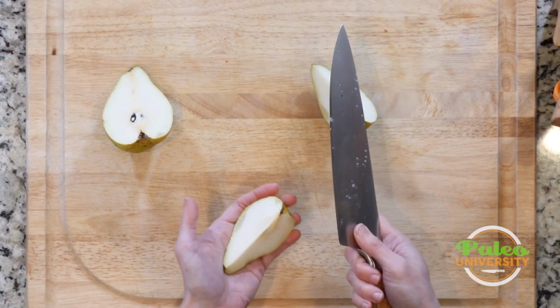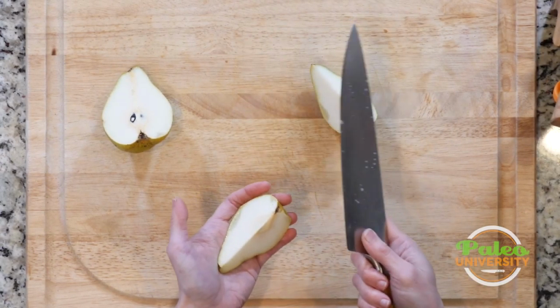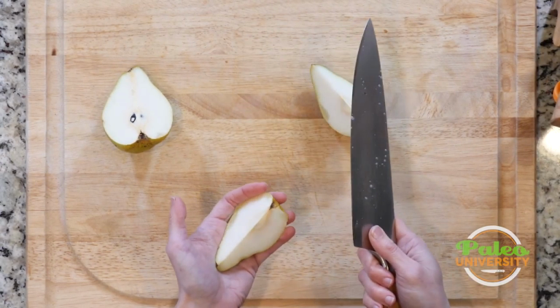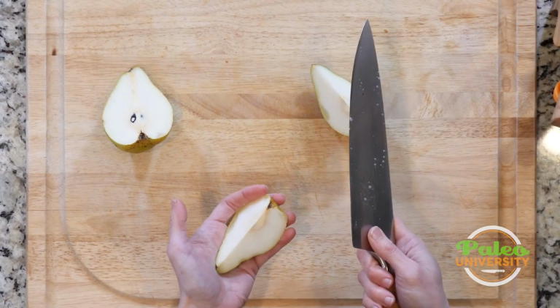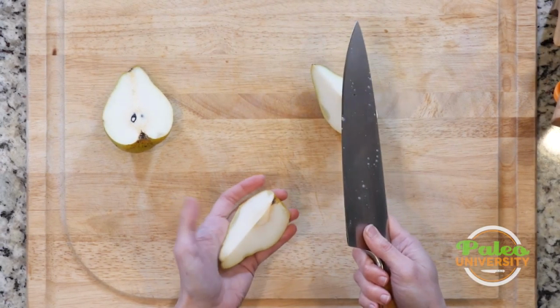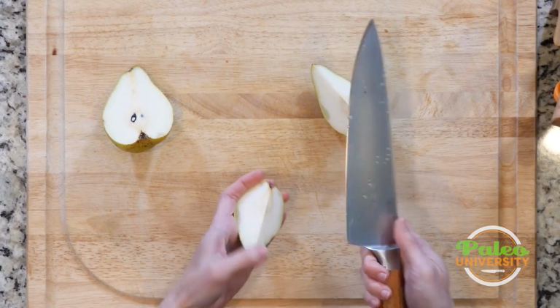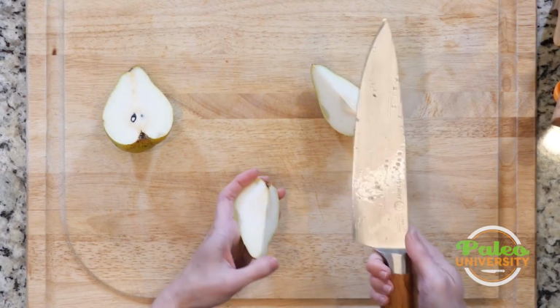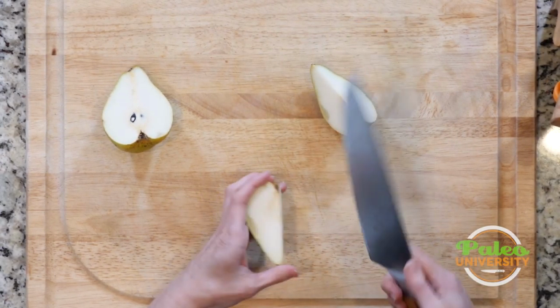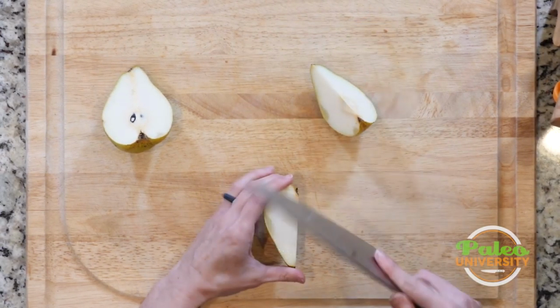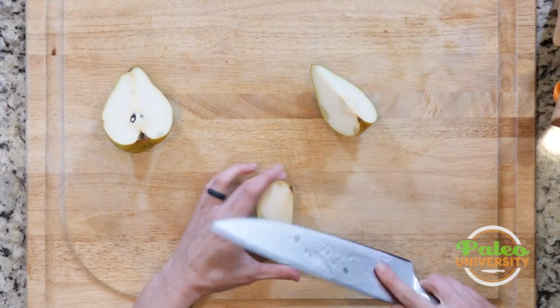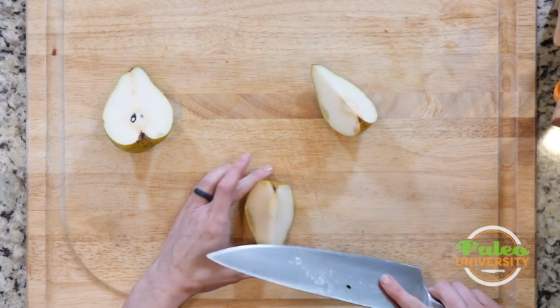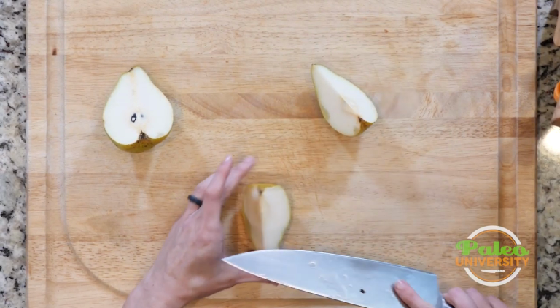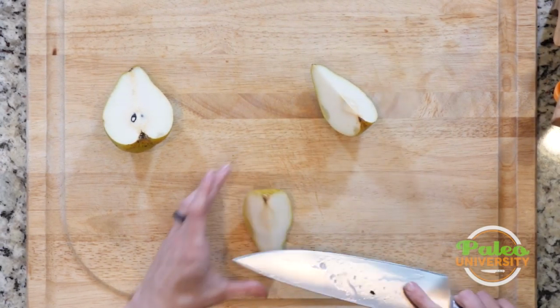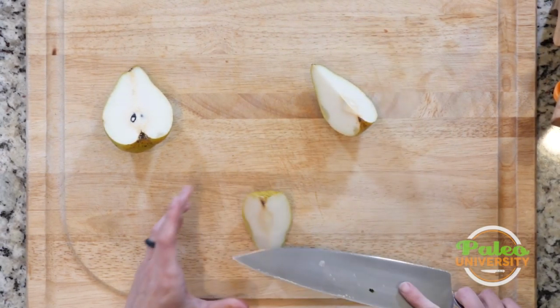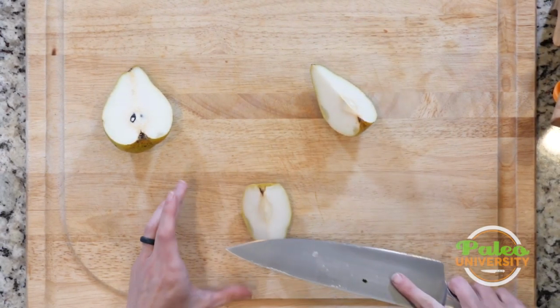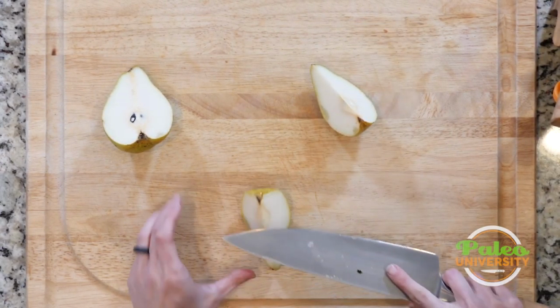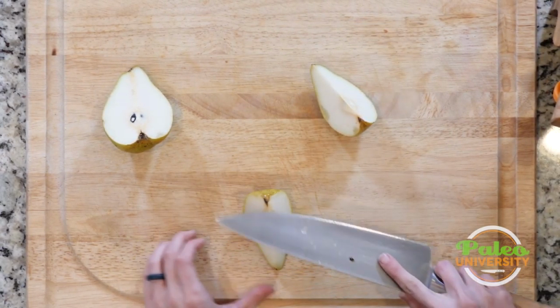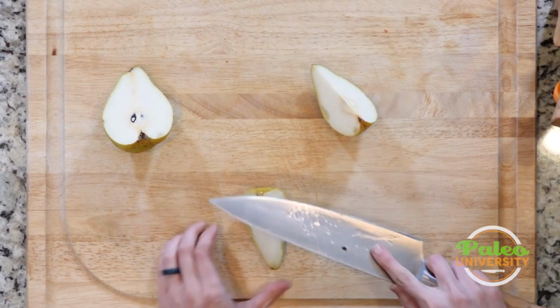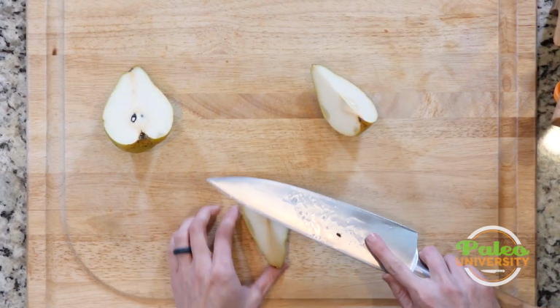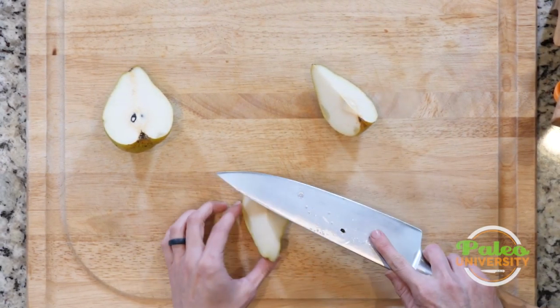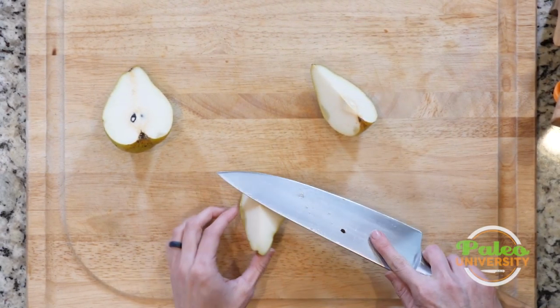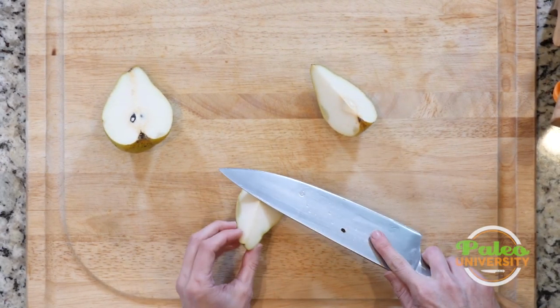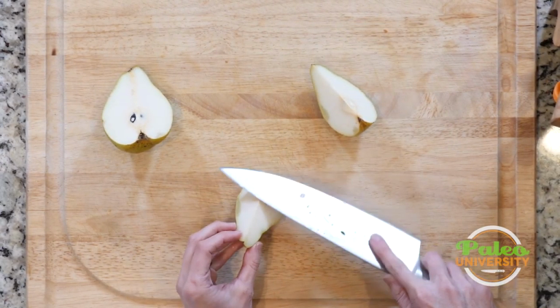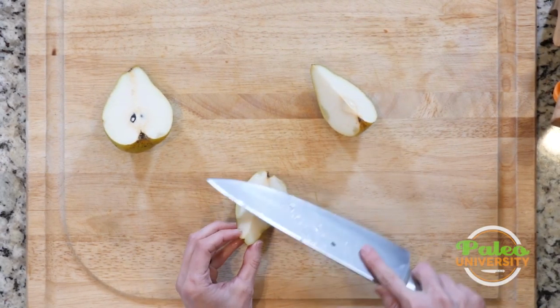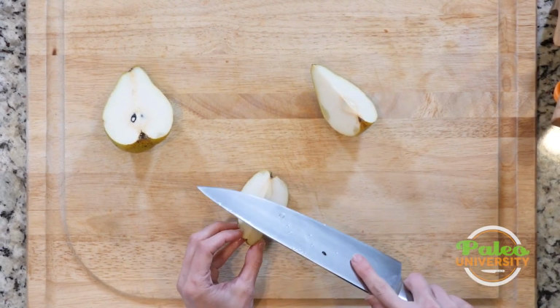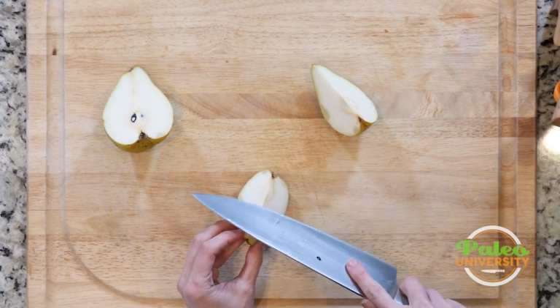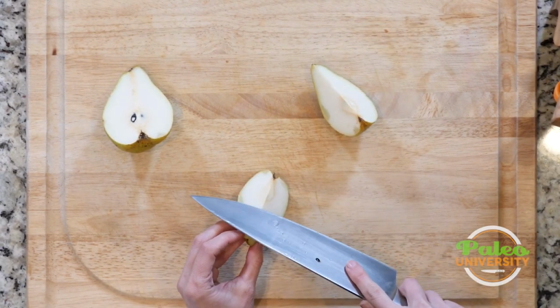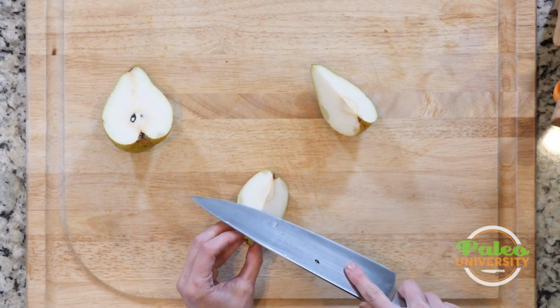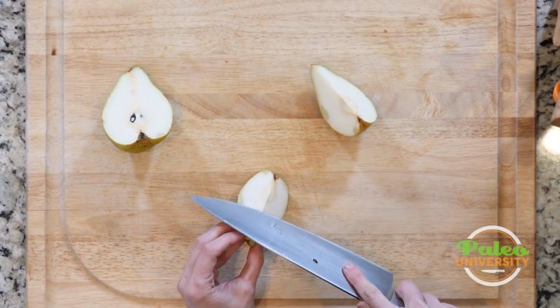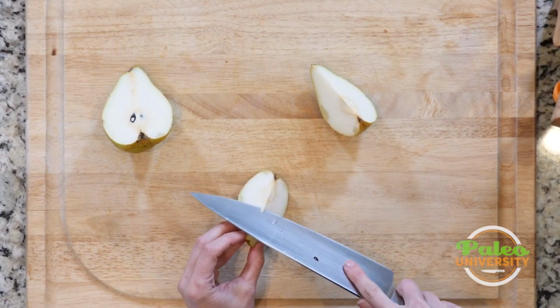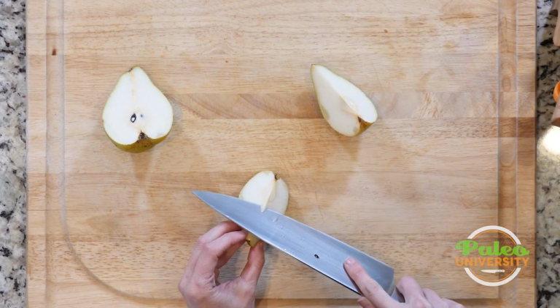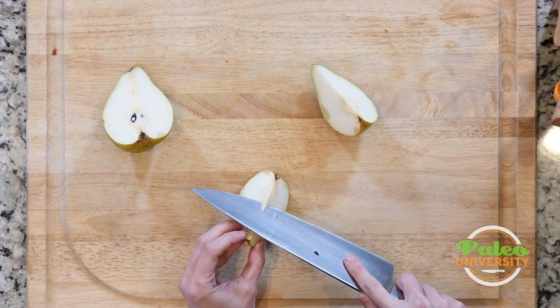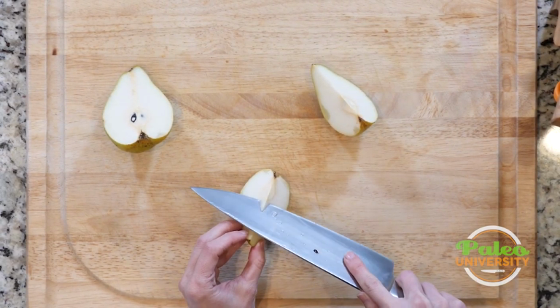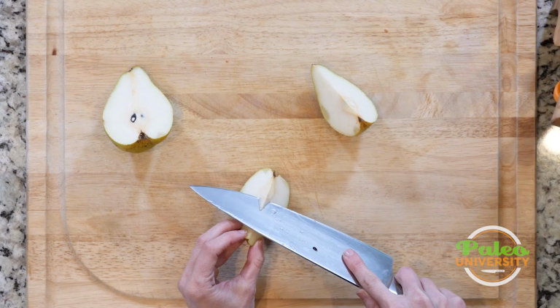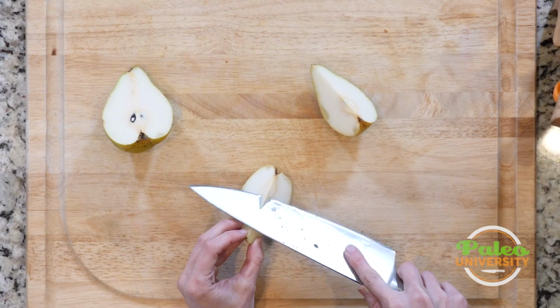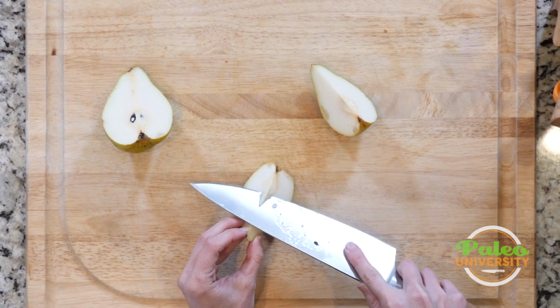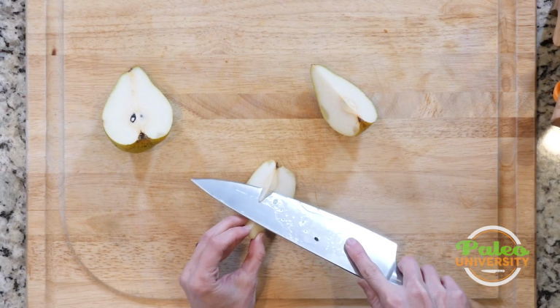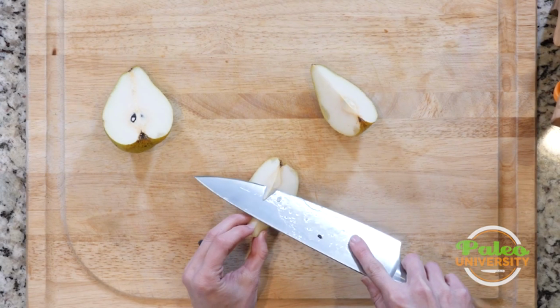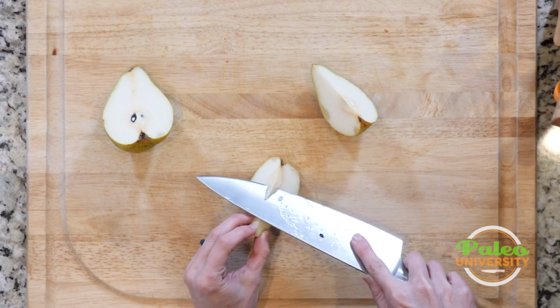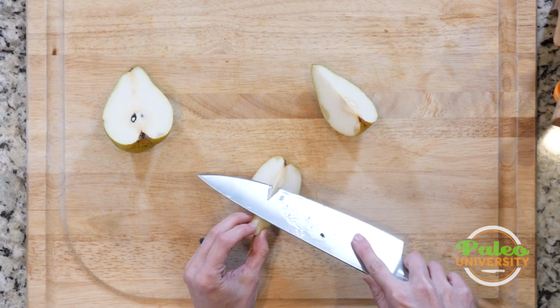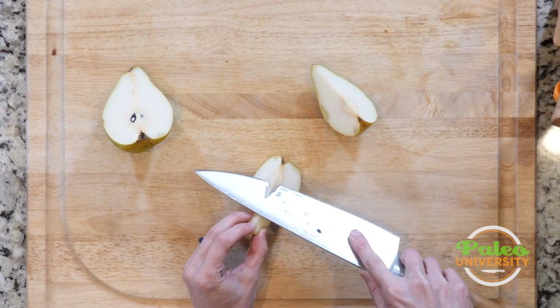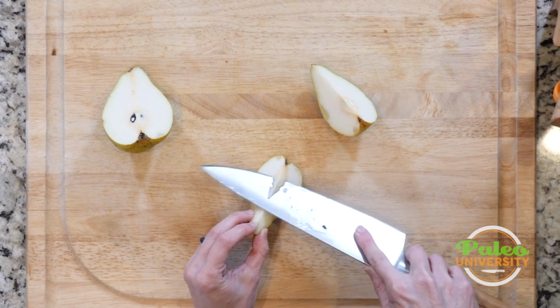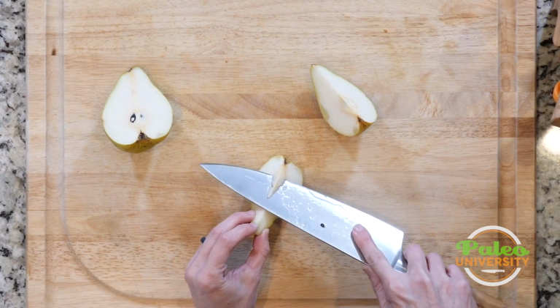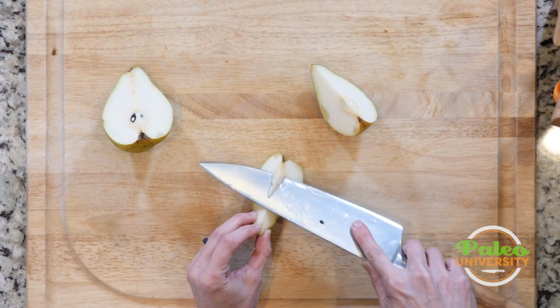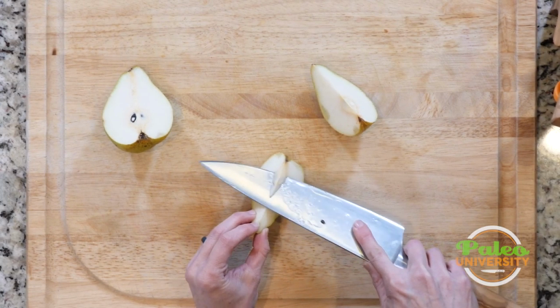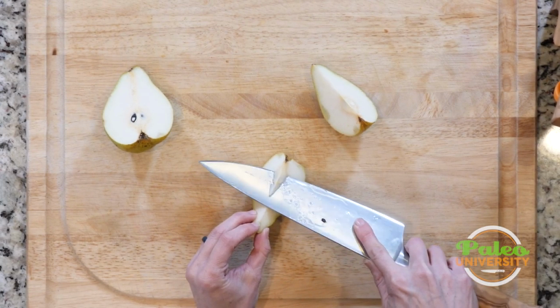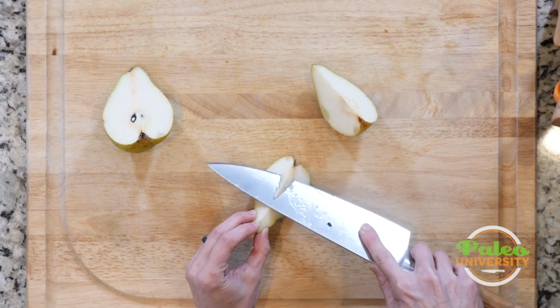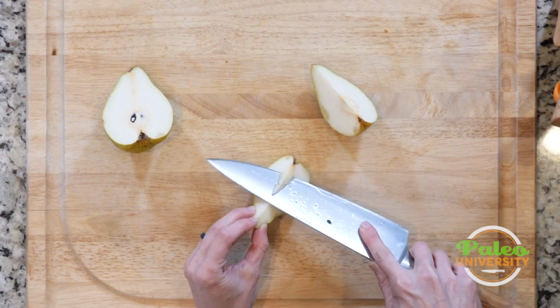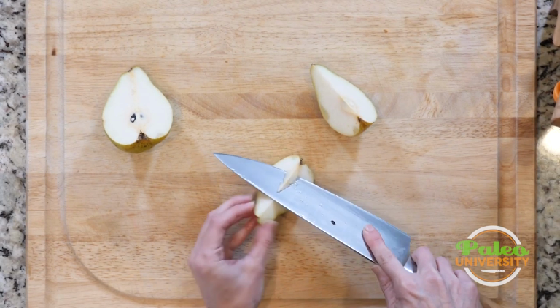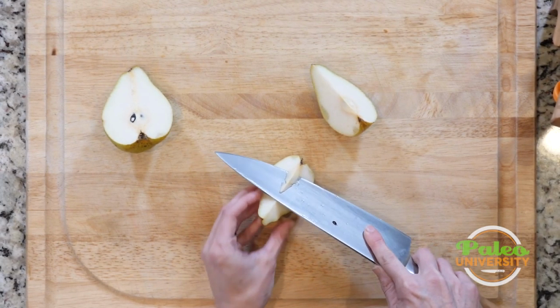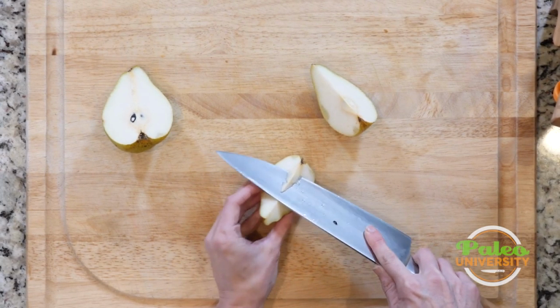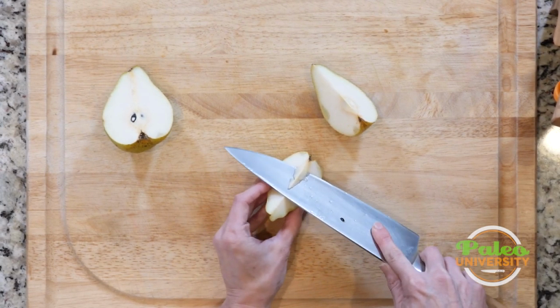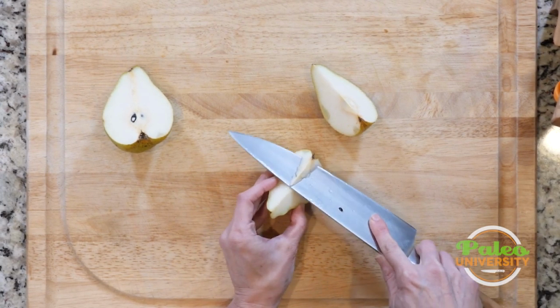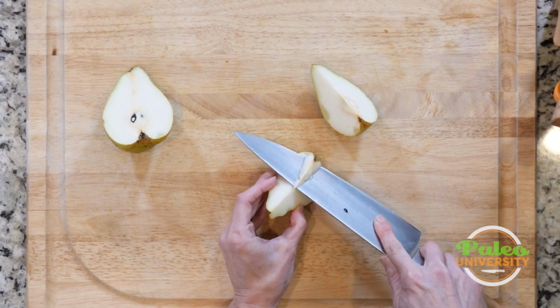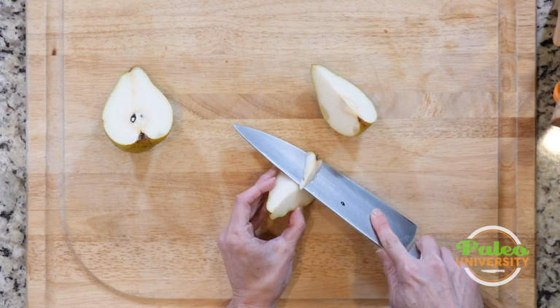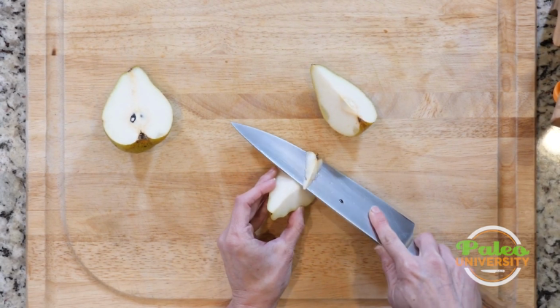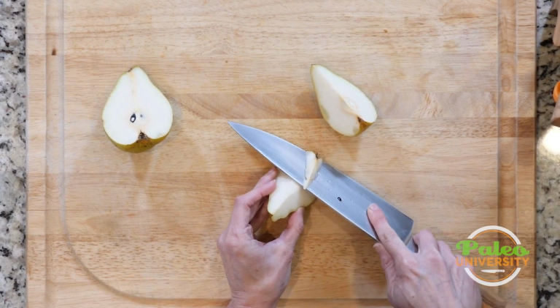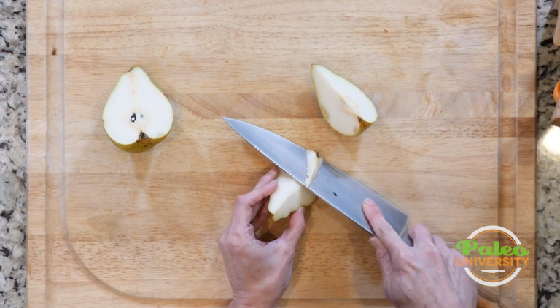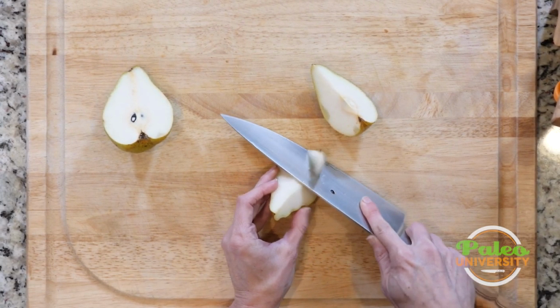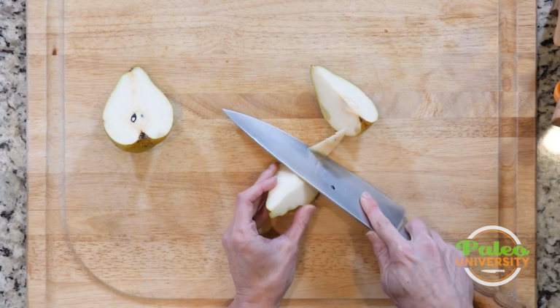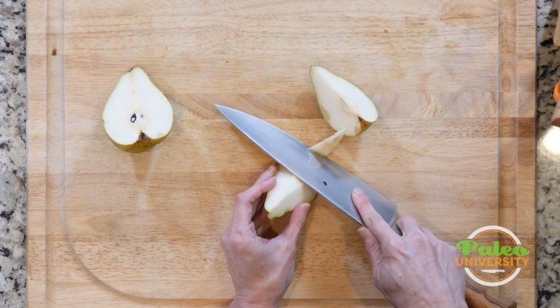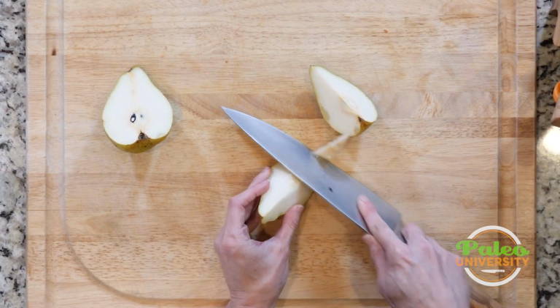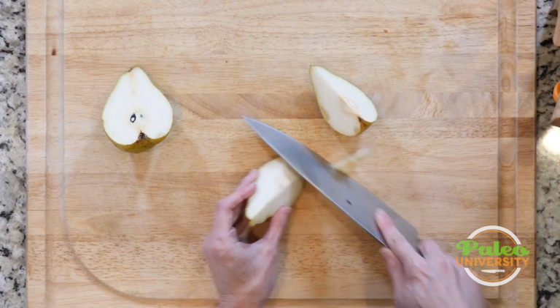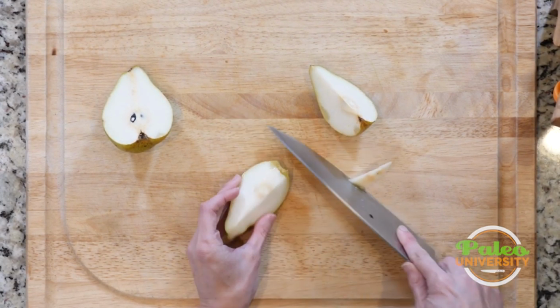Now be very, very careful. You can use the knife going away from yourself if you feel comfortable, like you have good control that way.